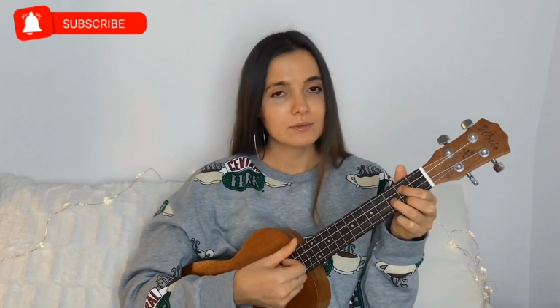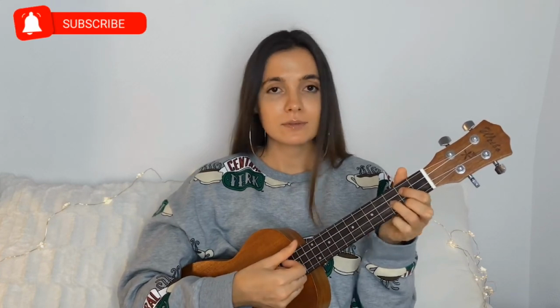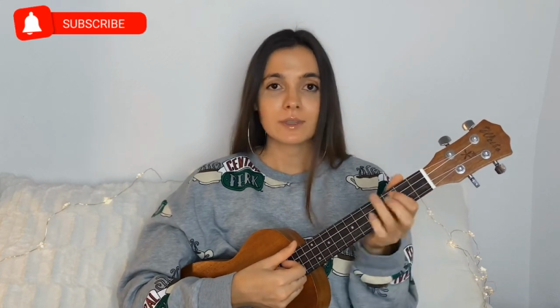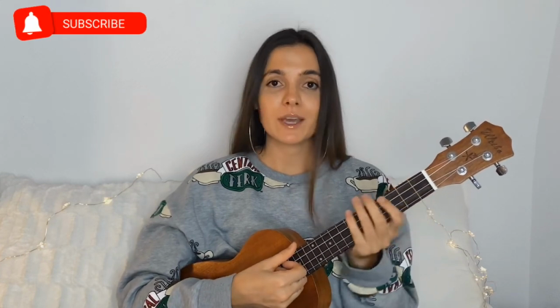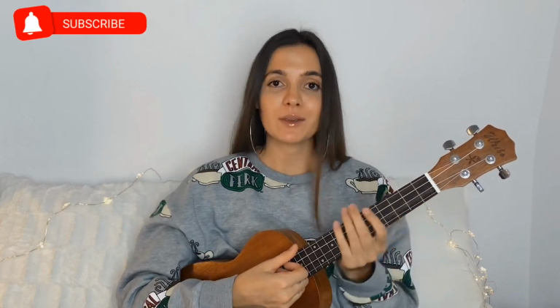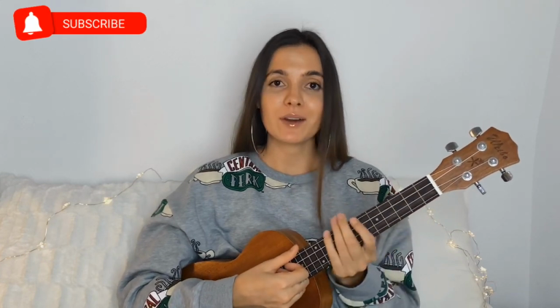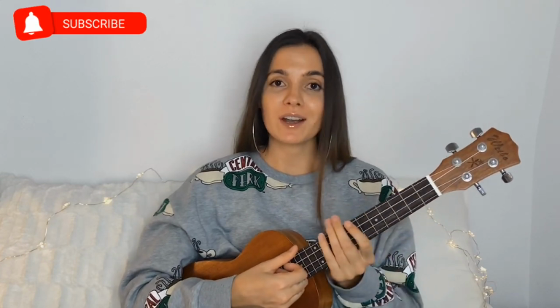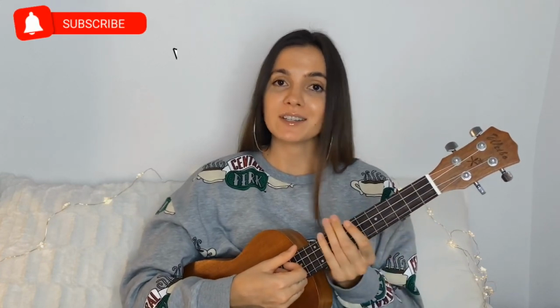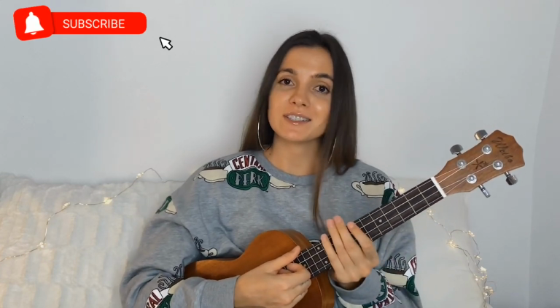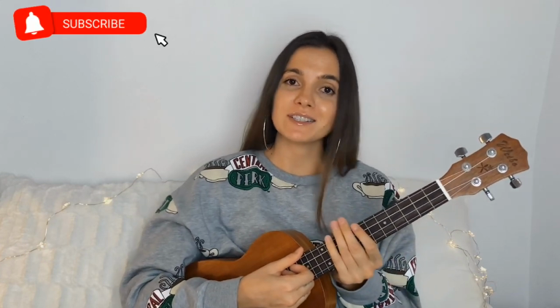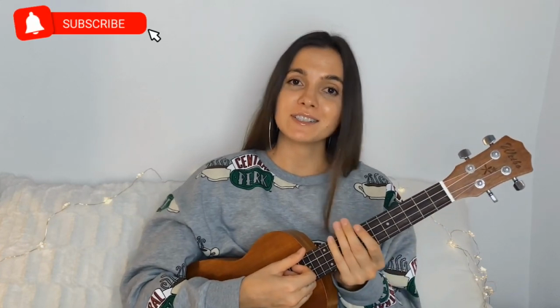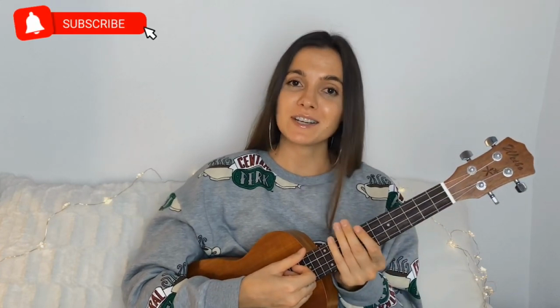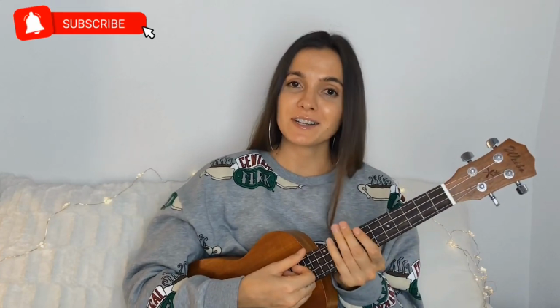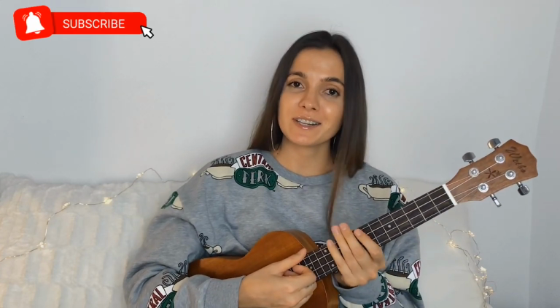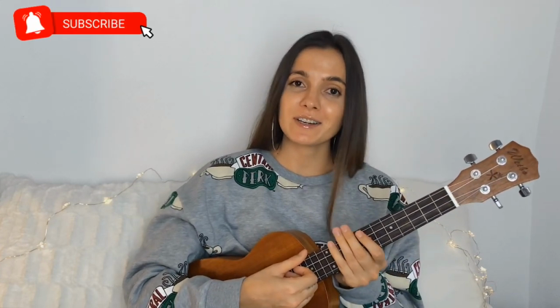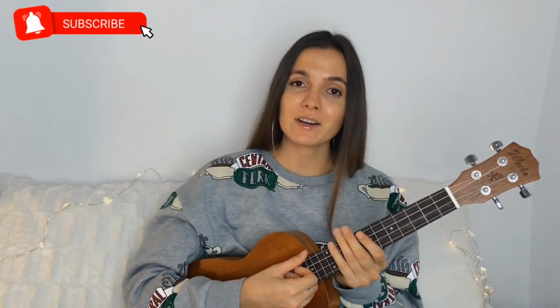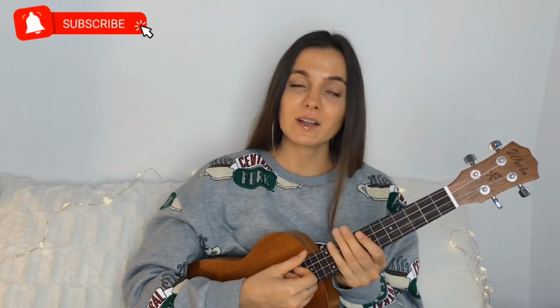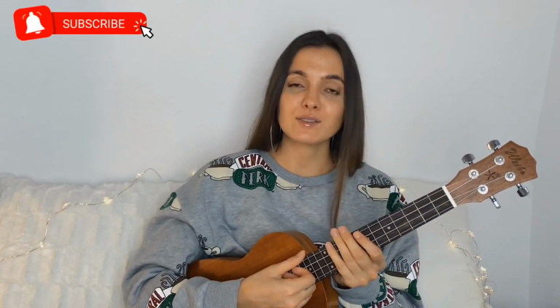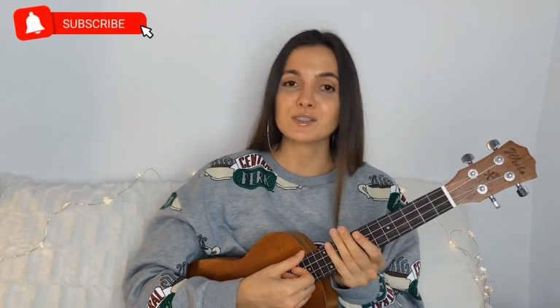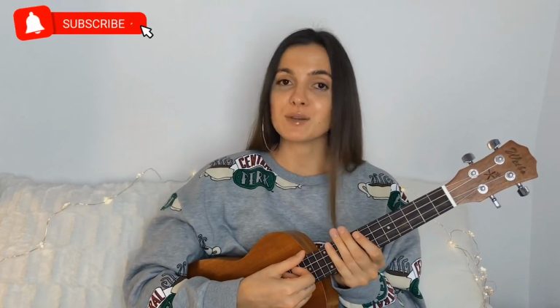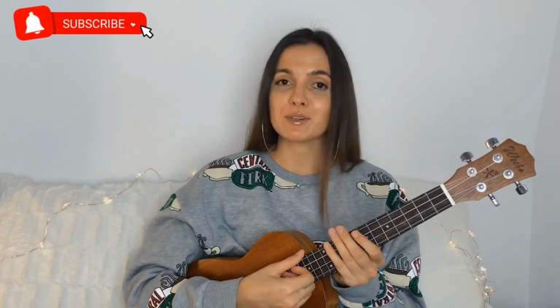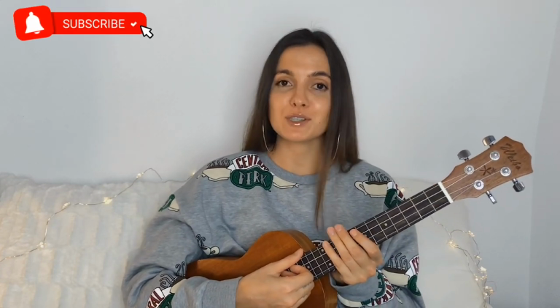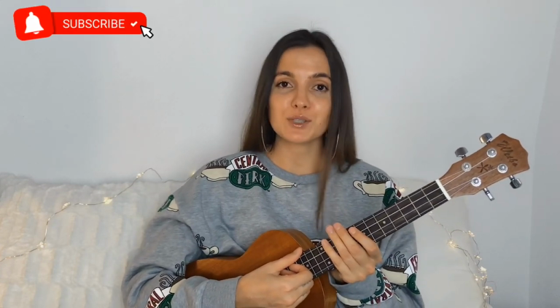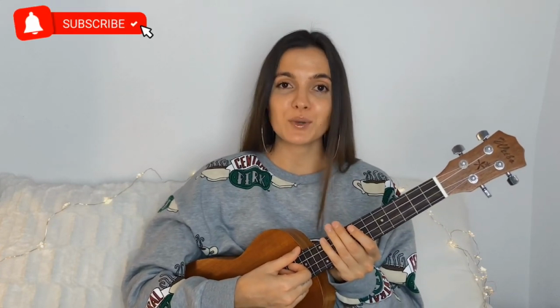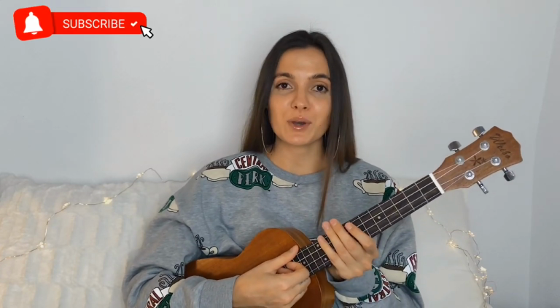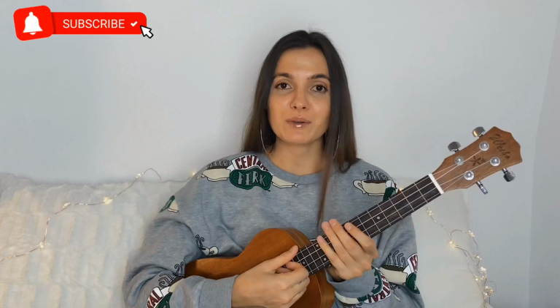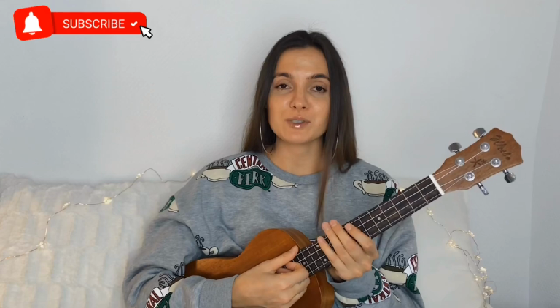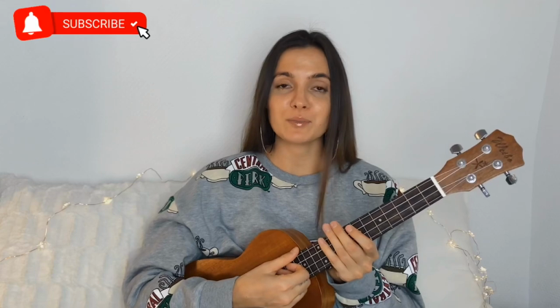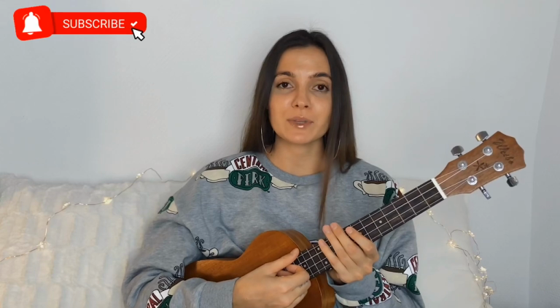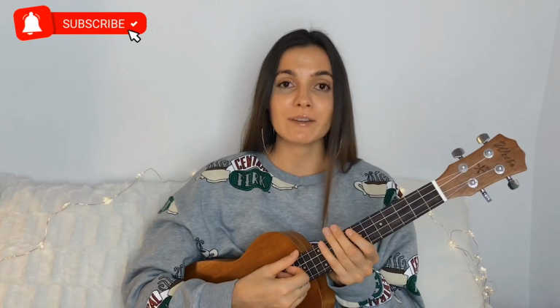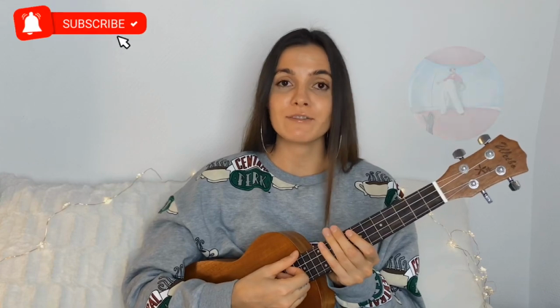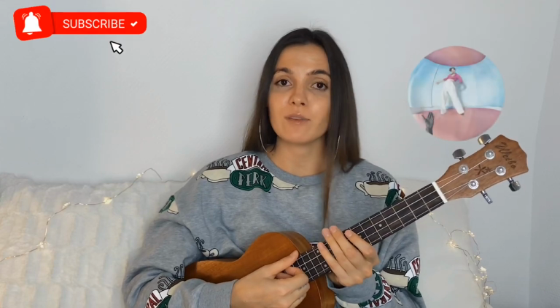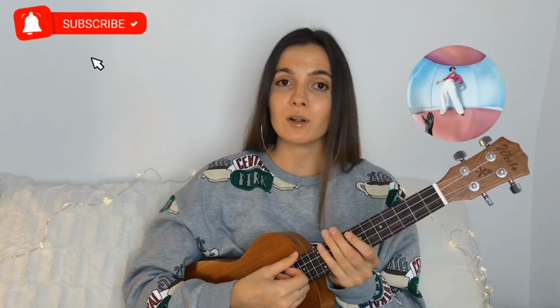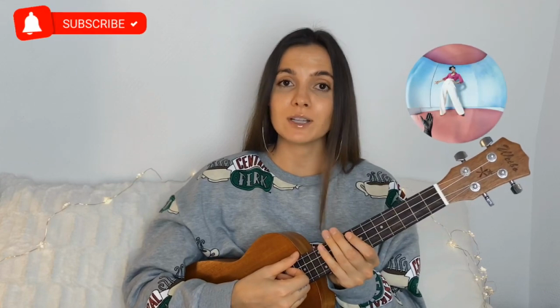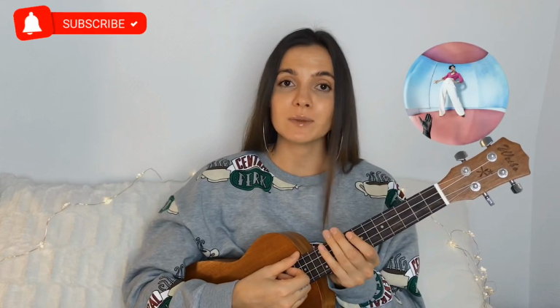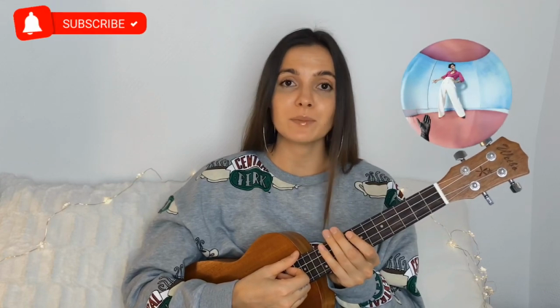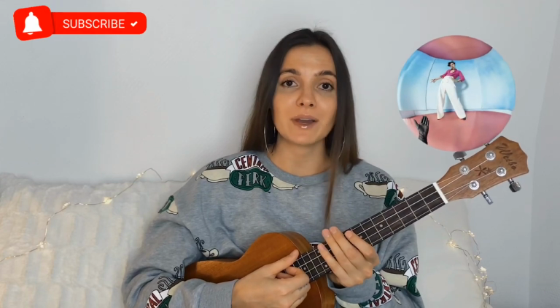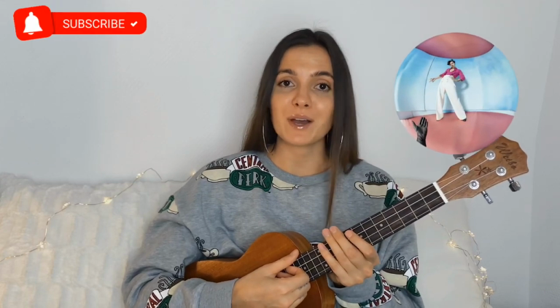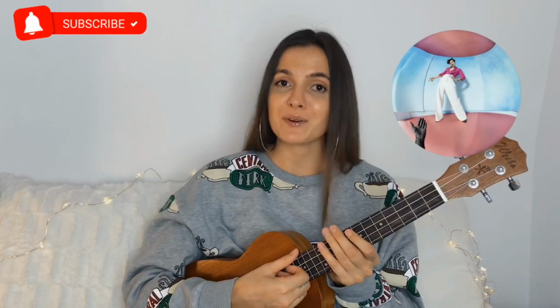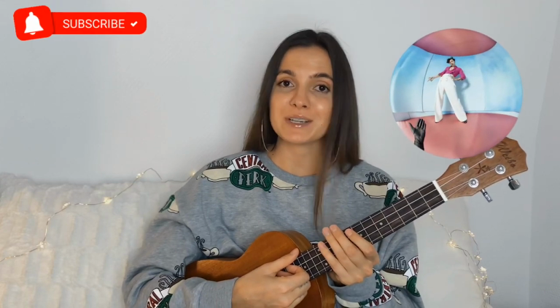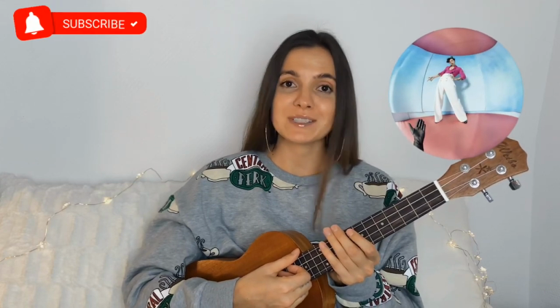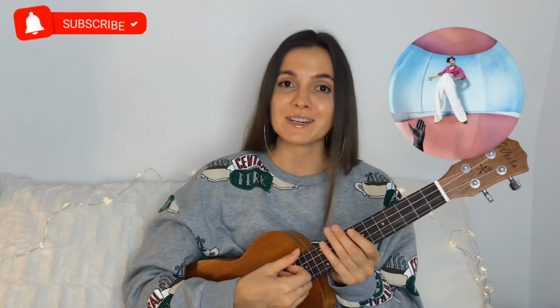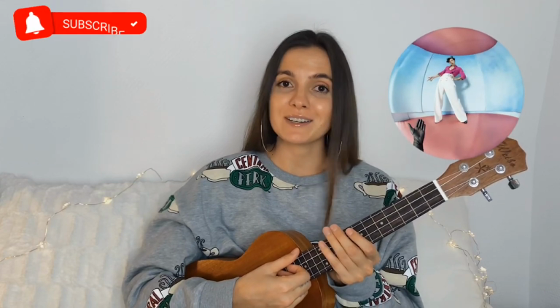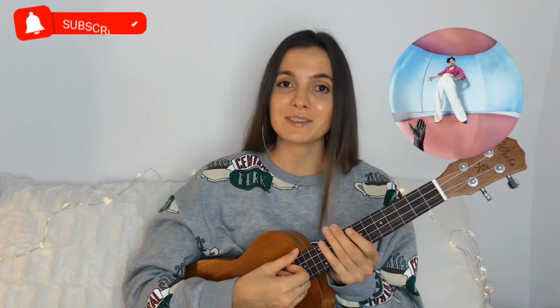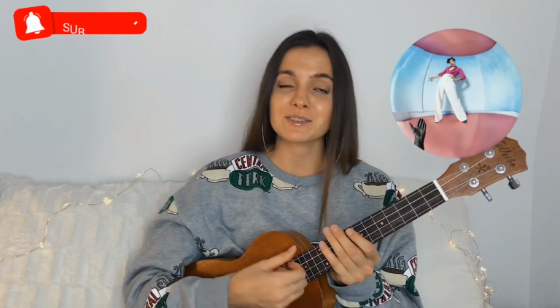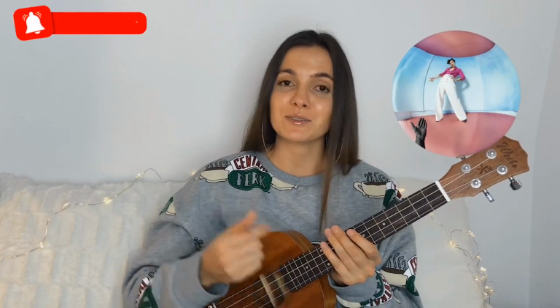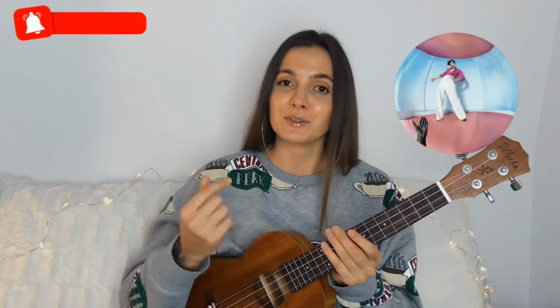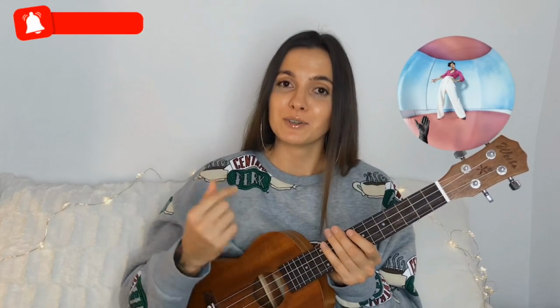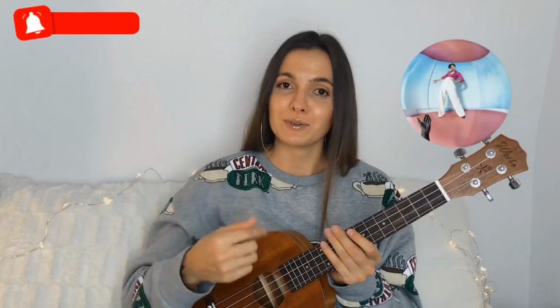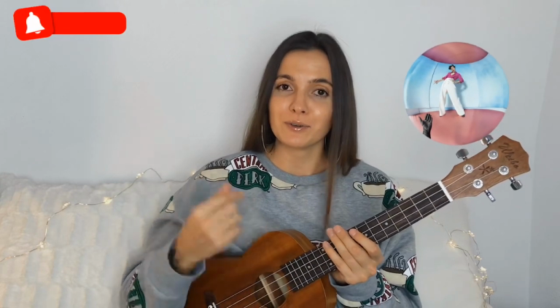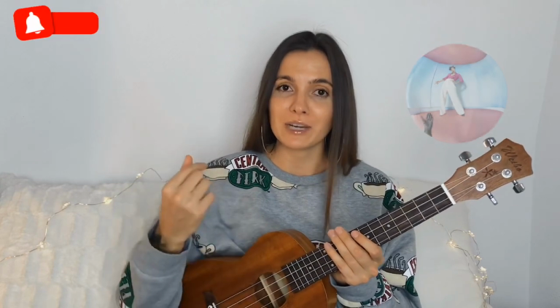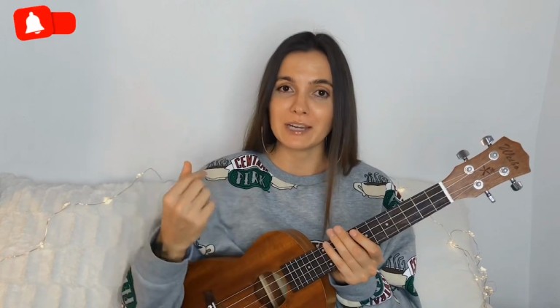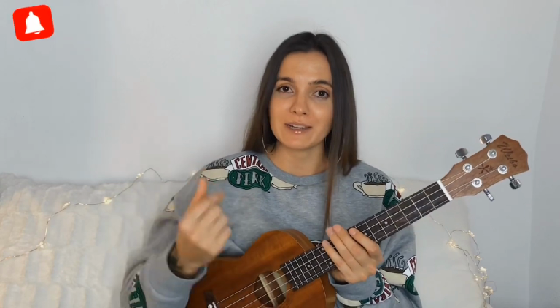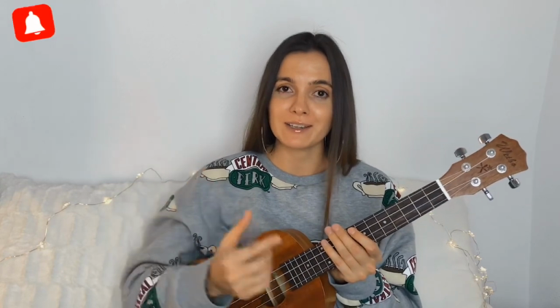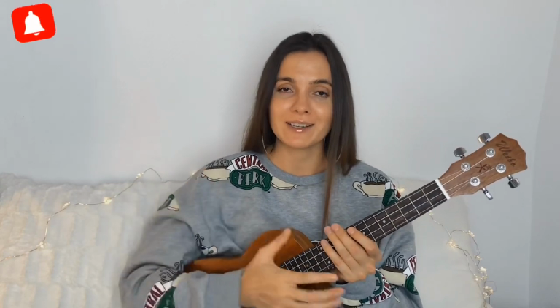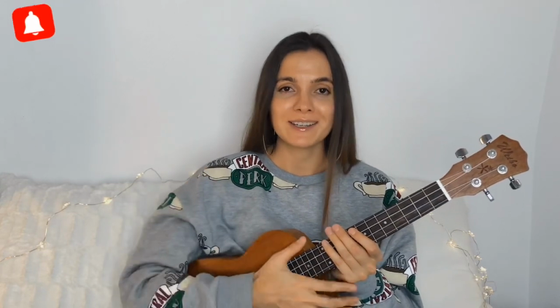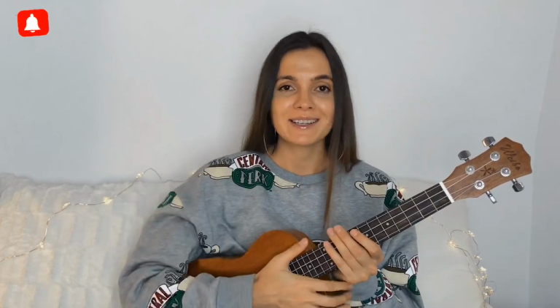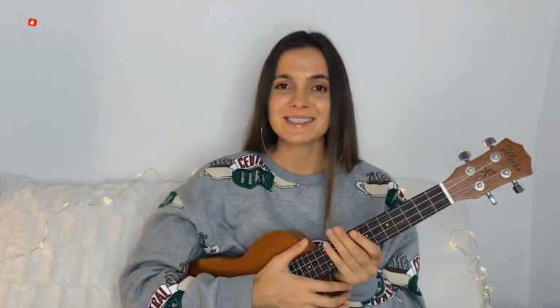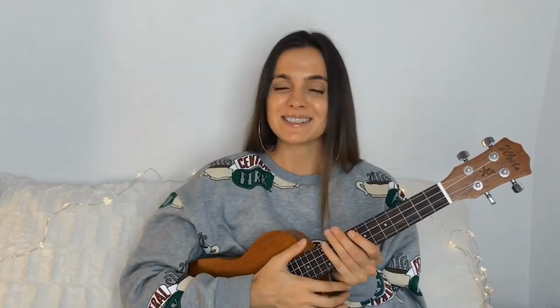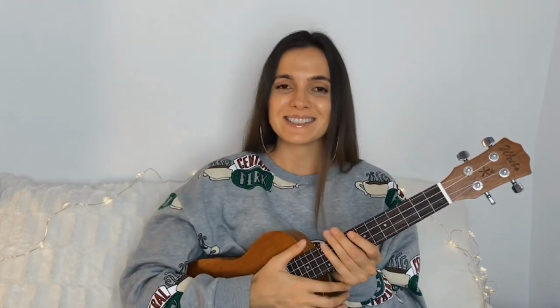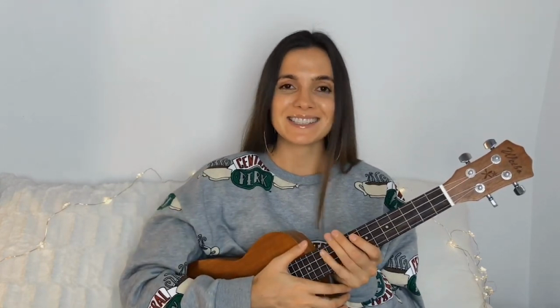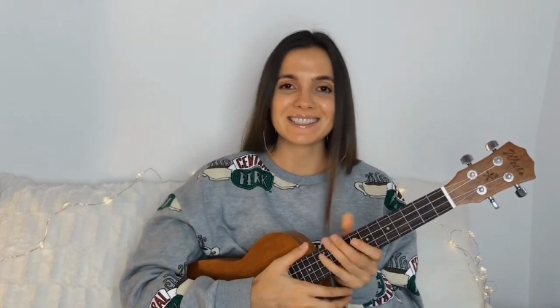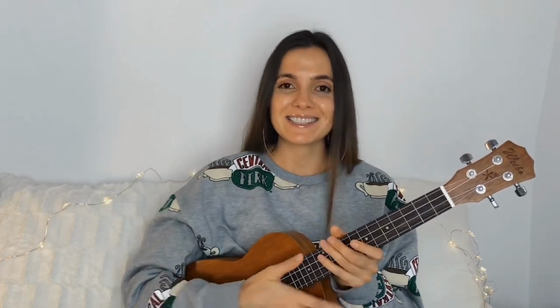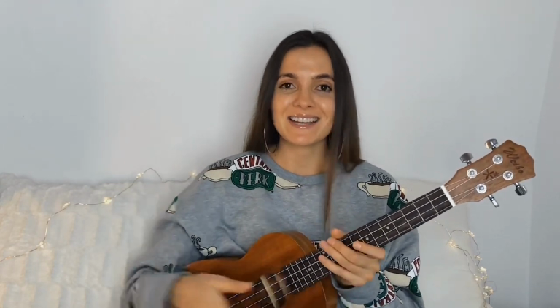Hey you guys, it's Tiana here, and today I'm gonna show you how to play Fallin' by Harry Styles on the ukulele. So let's get started.